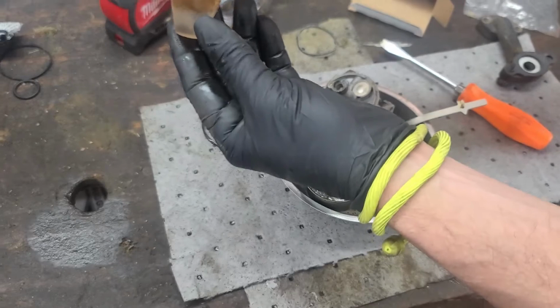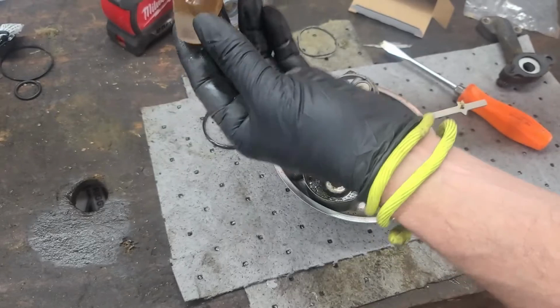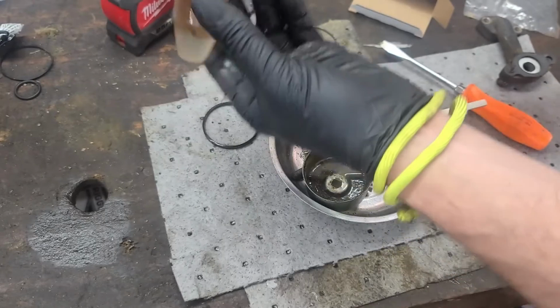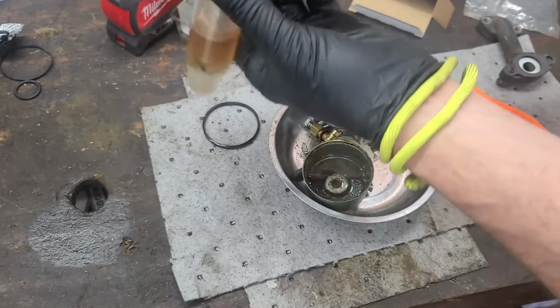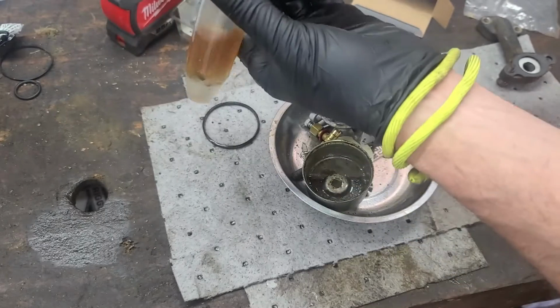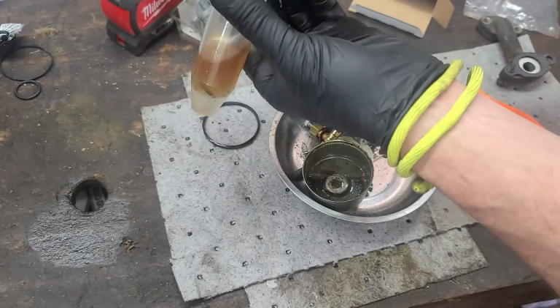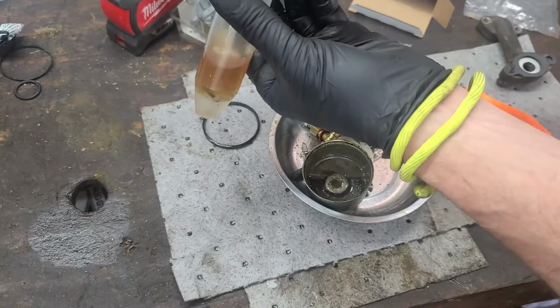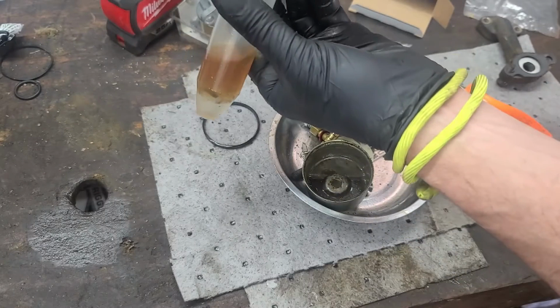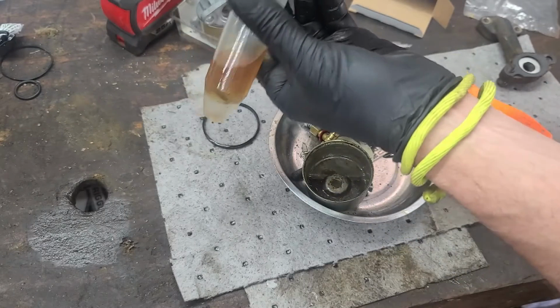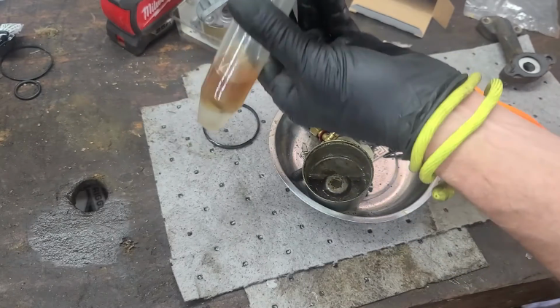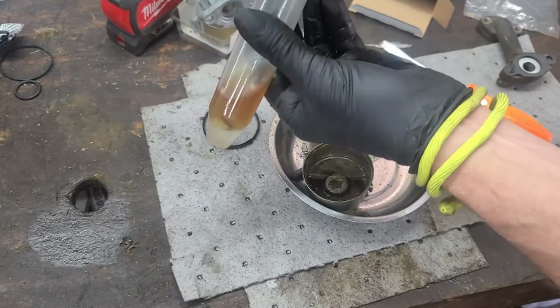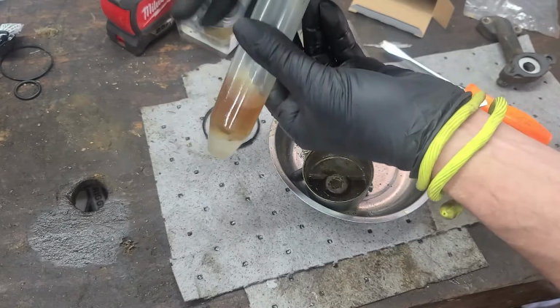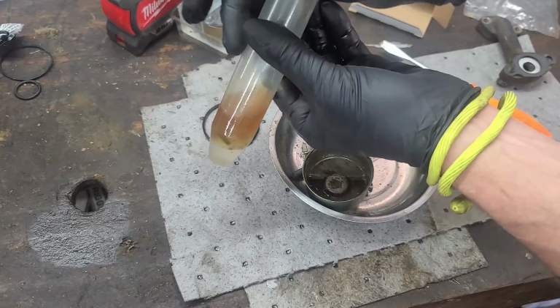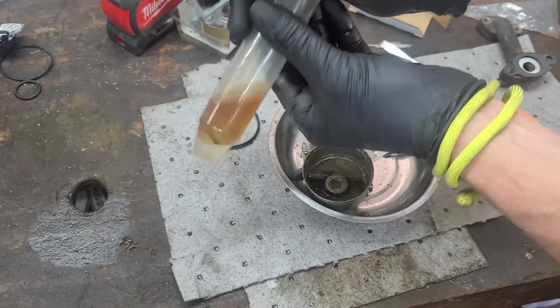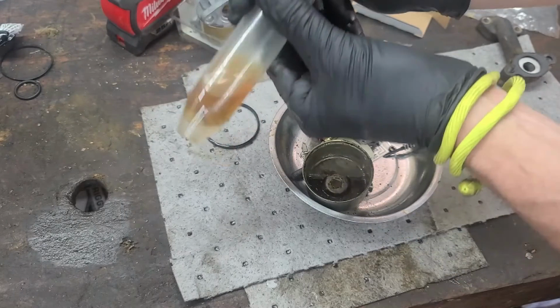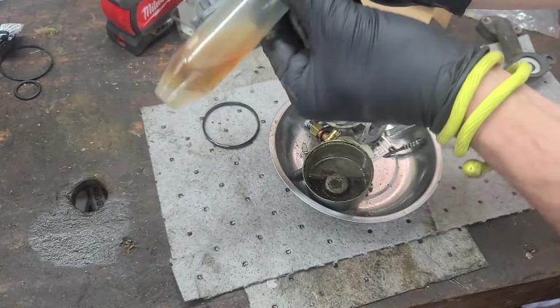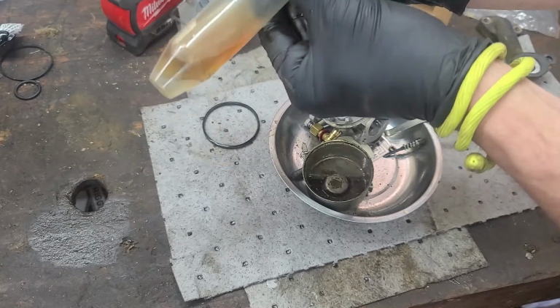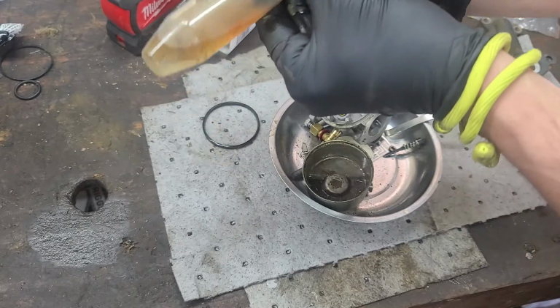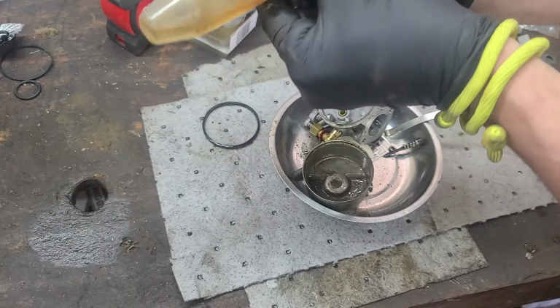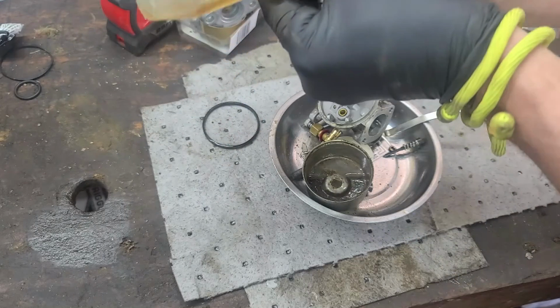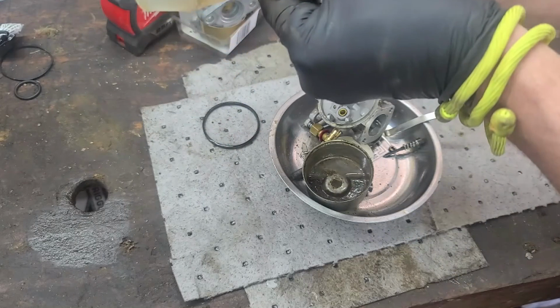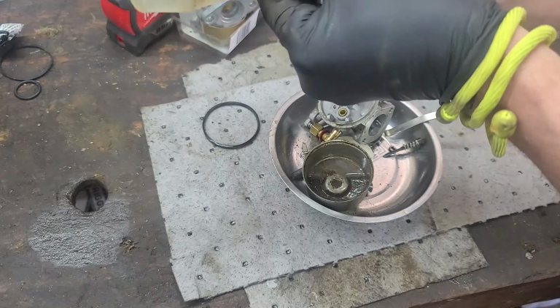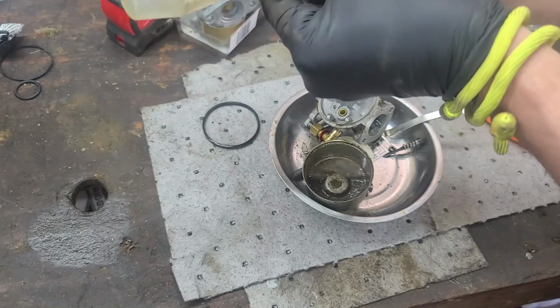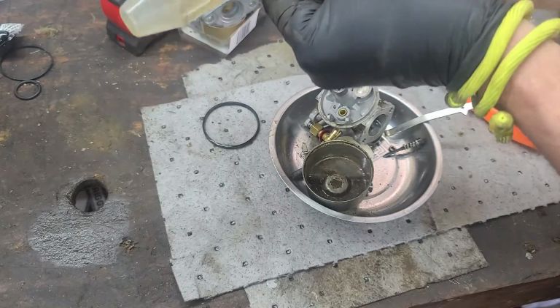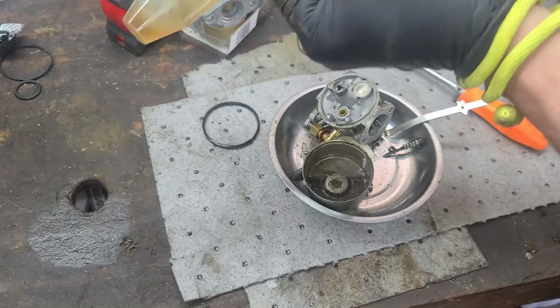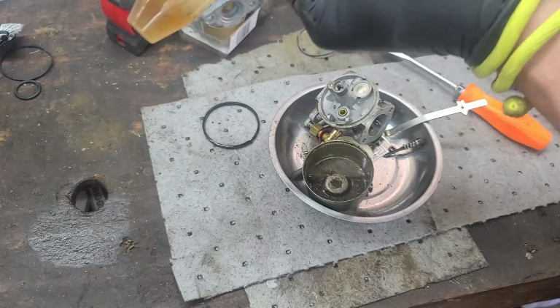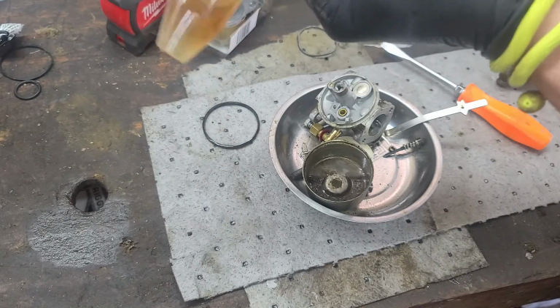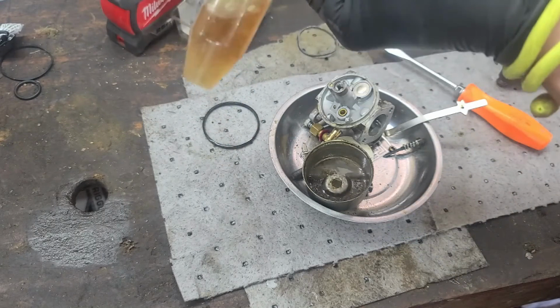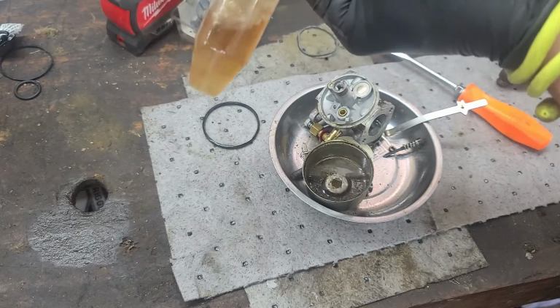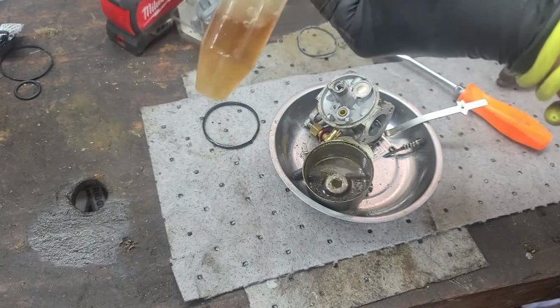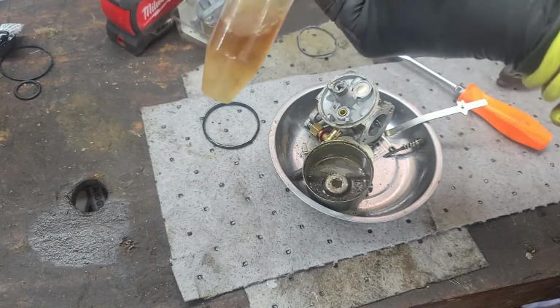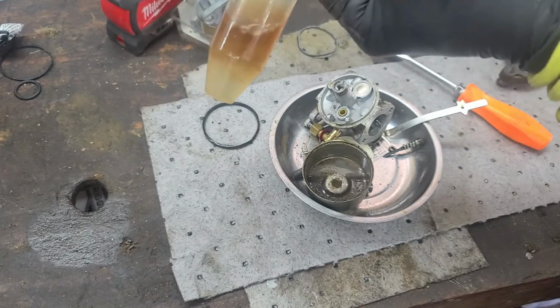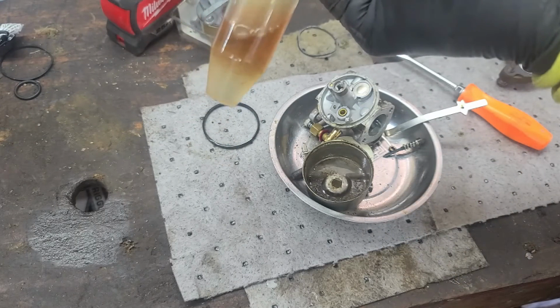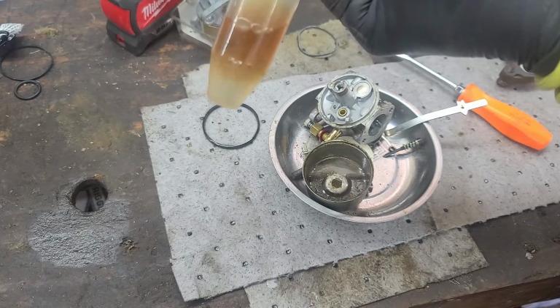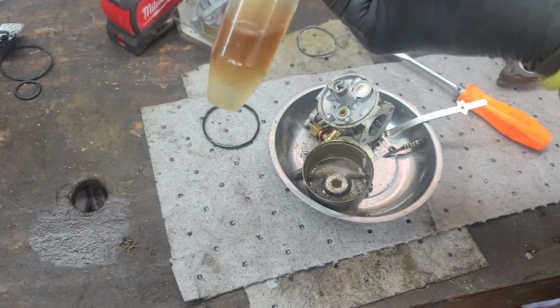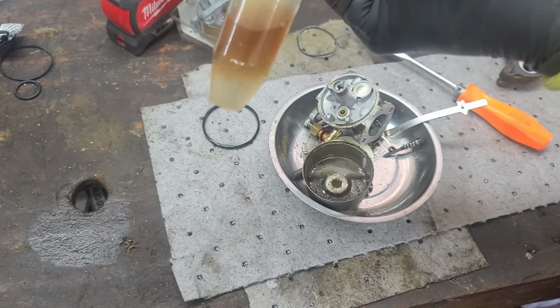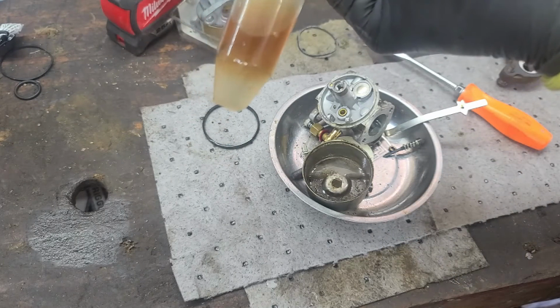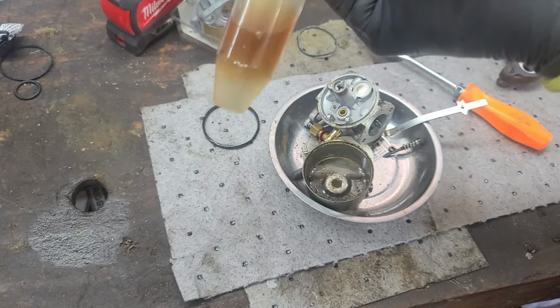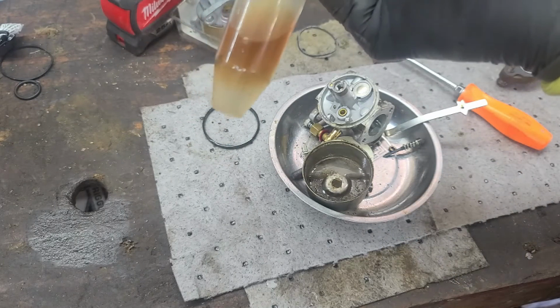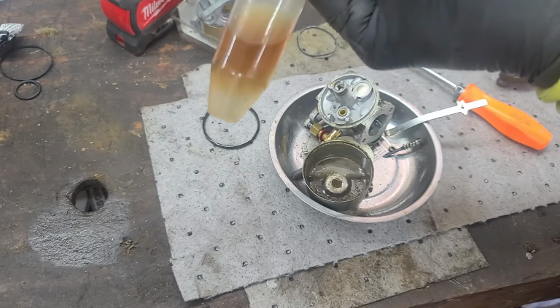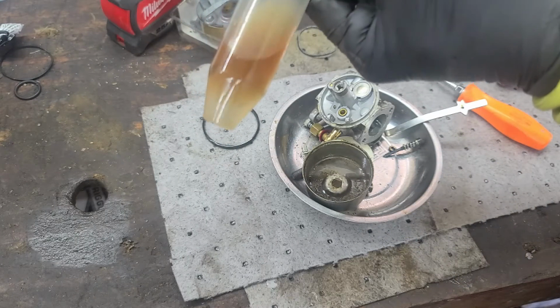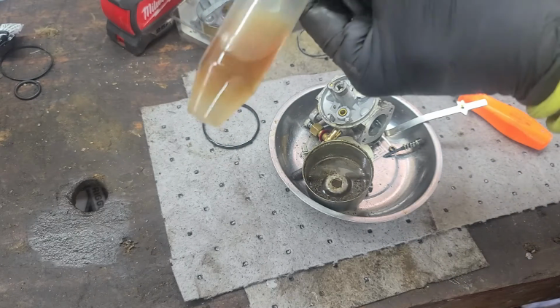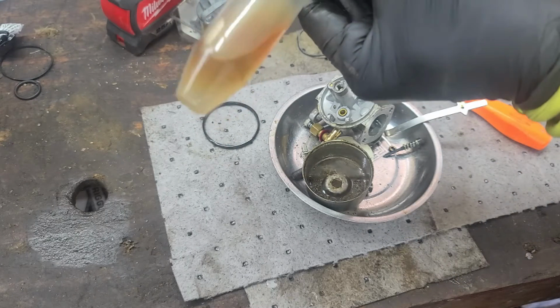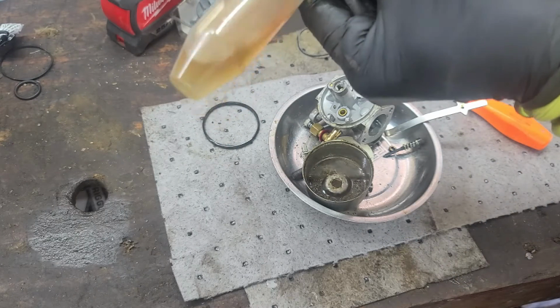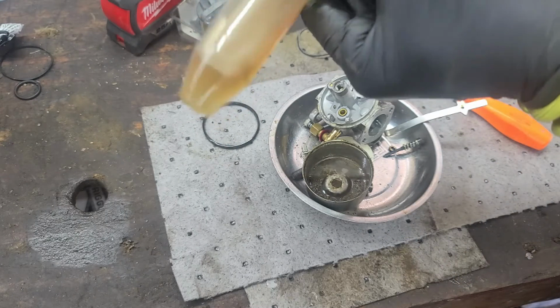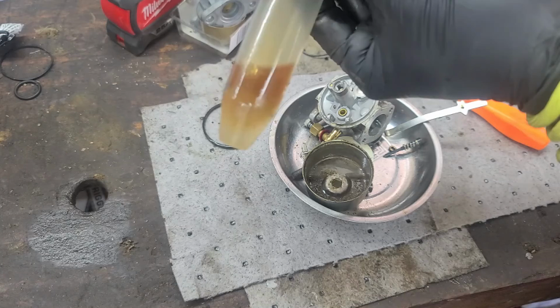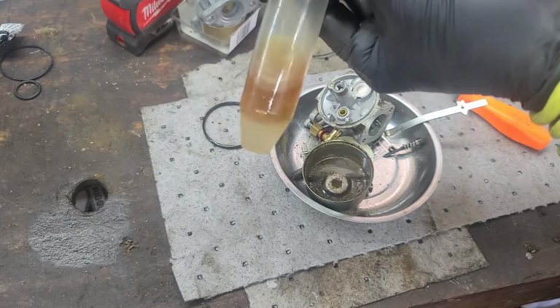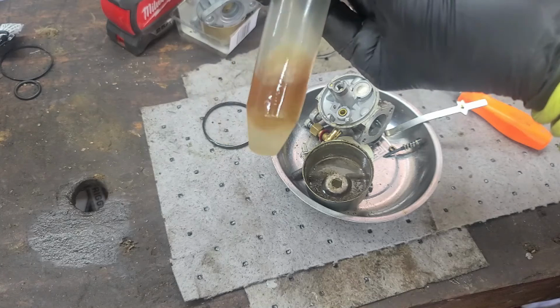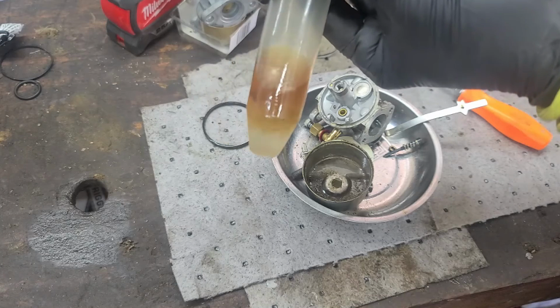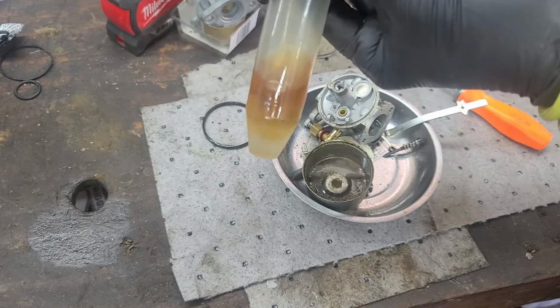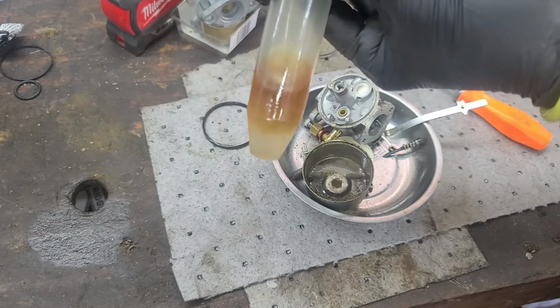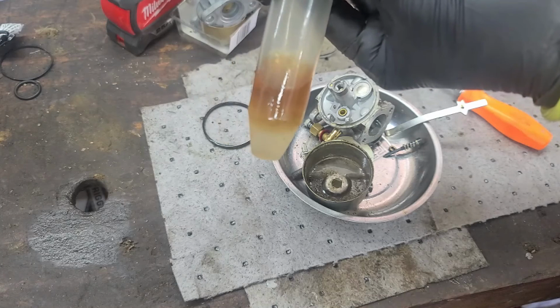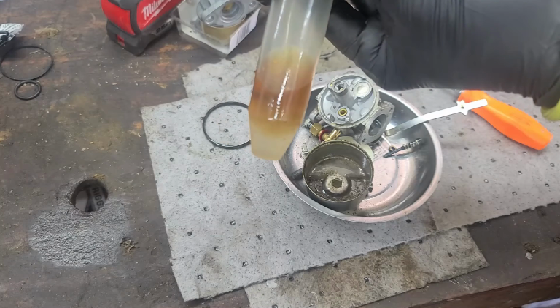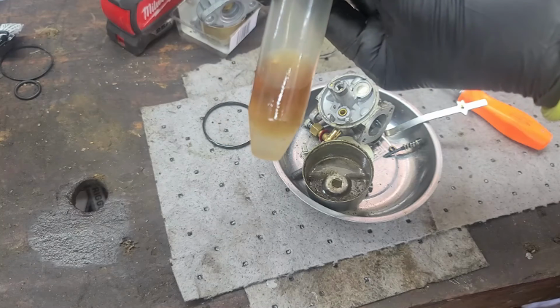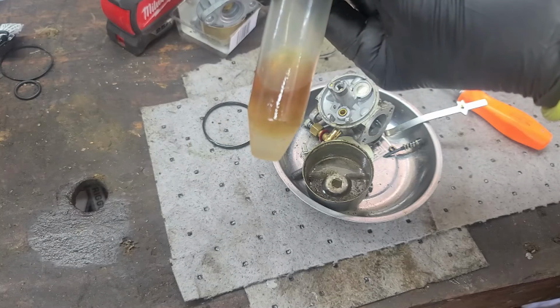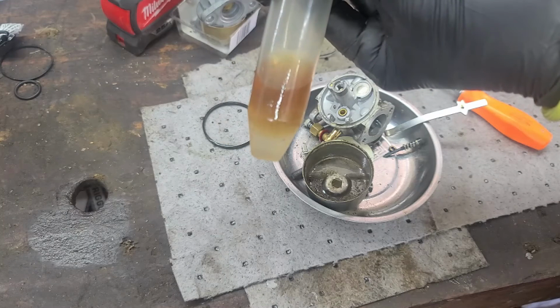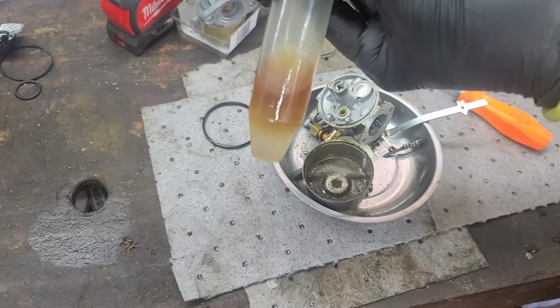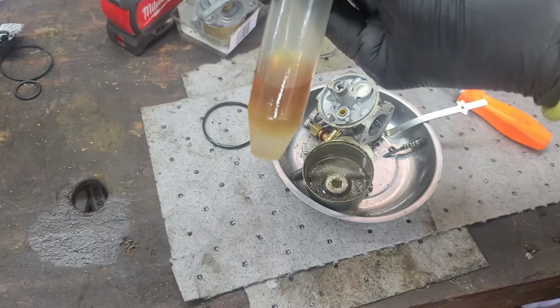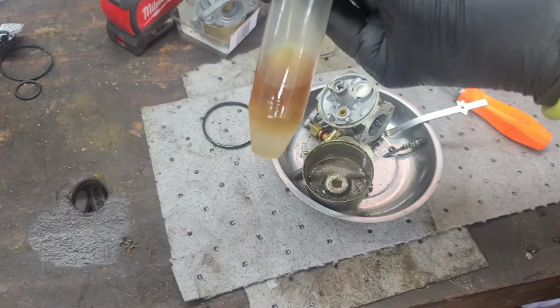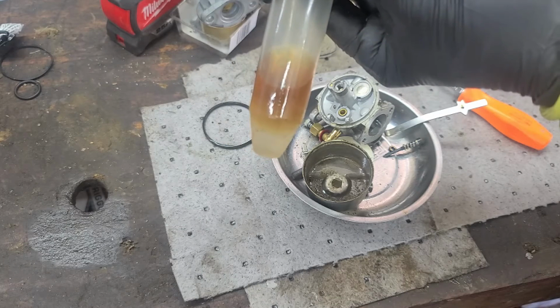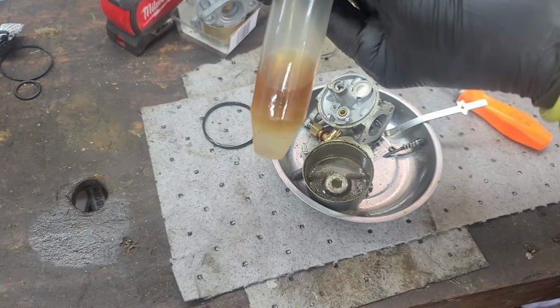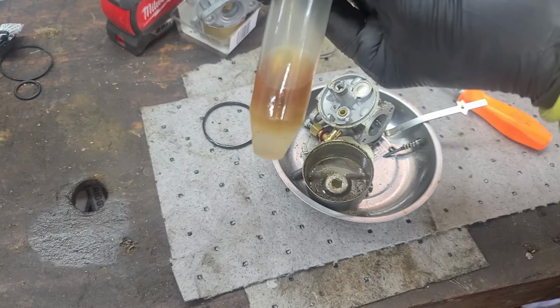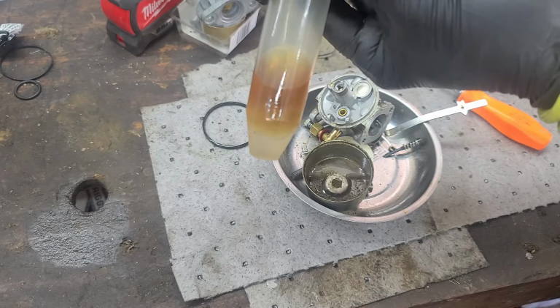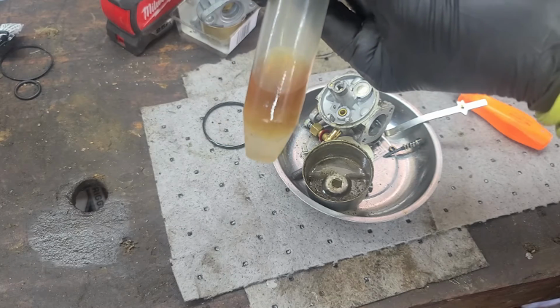Now that the fuel has had time to settle and separate, you can see the water that sinks to the bottom of the fuel. That alone could keep the engine from running.